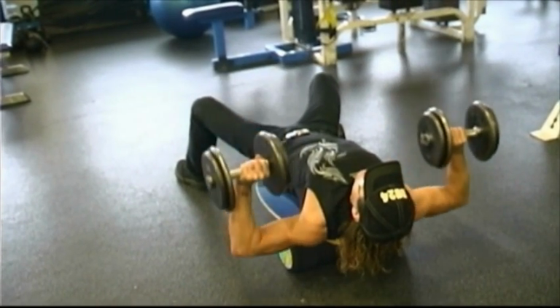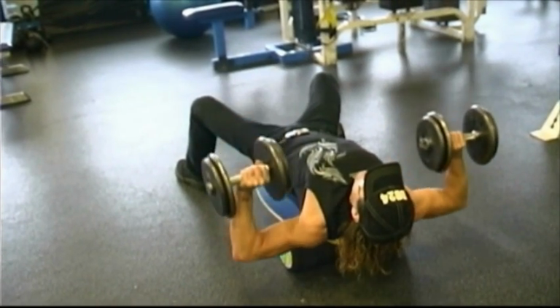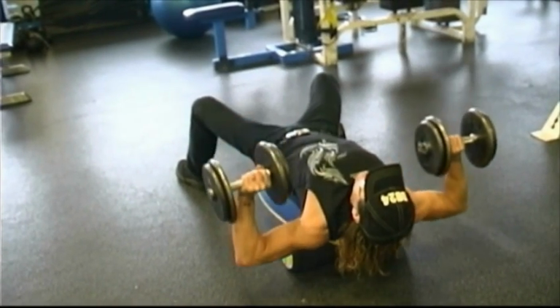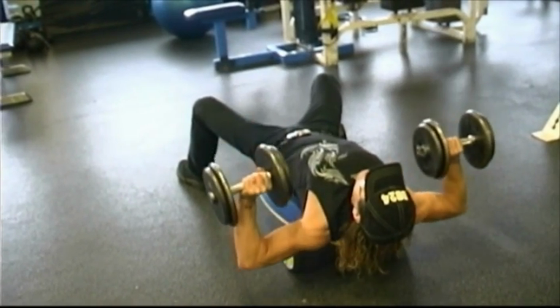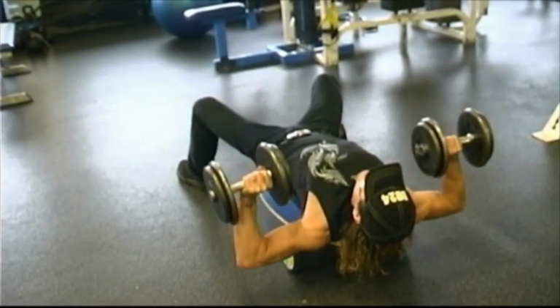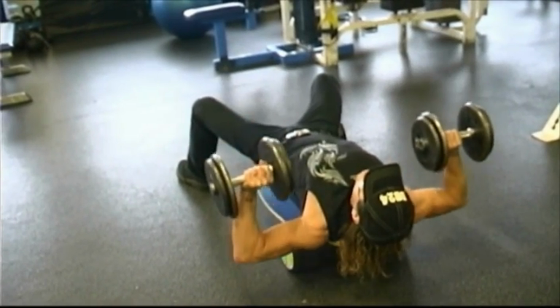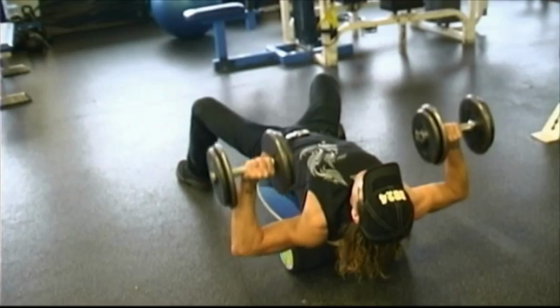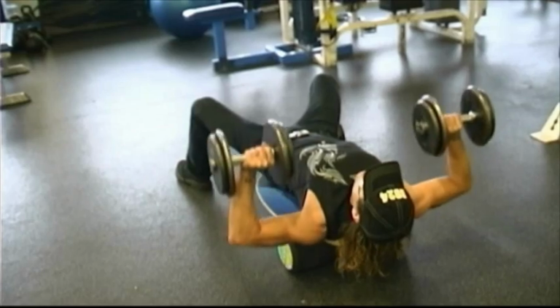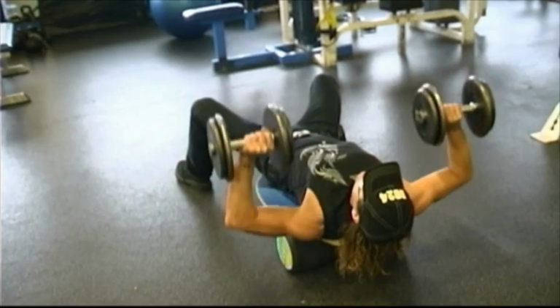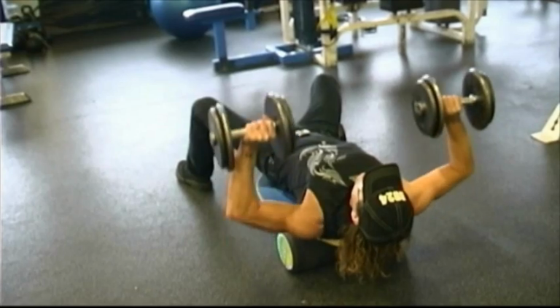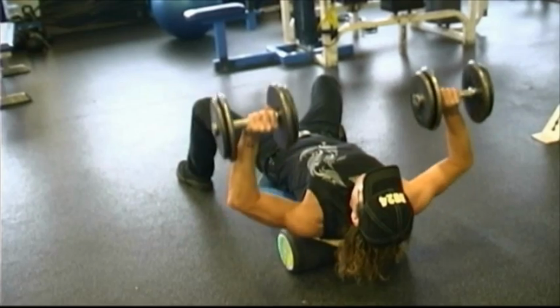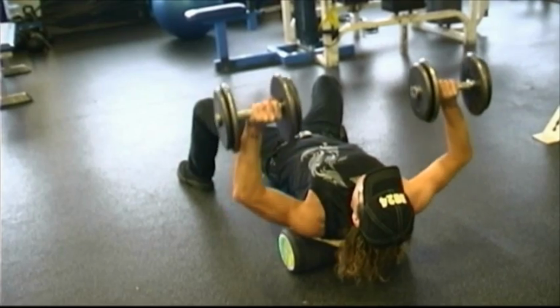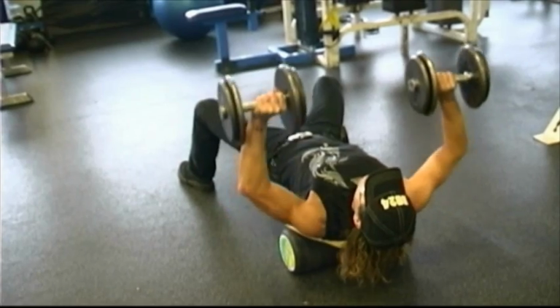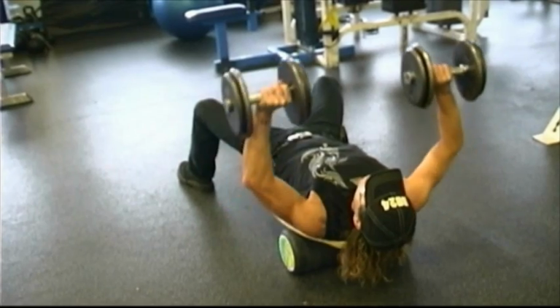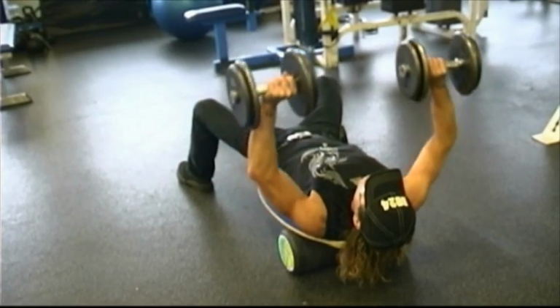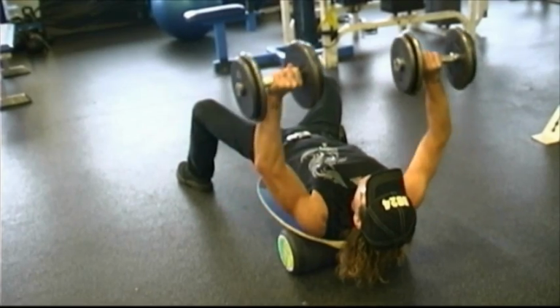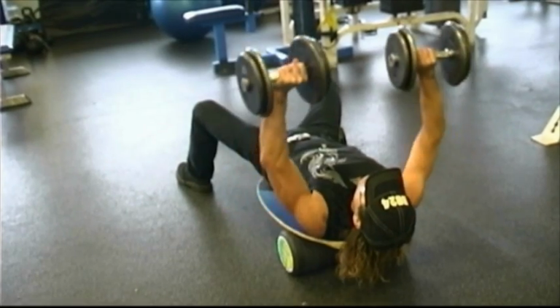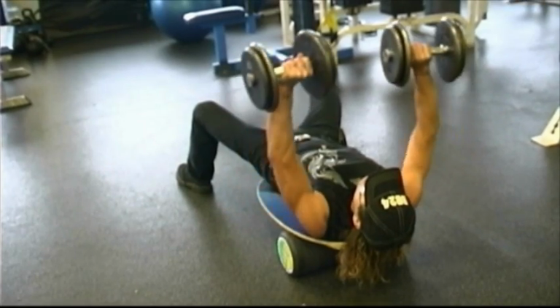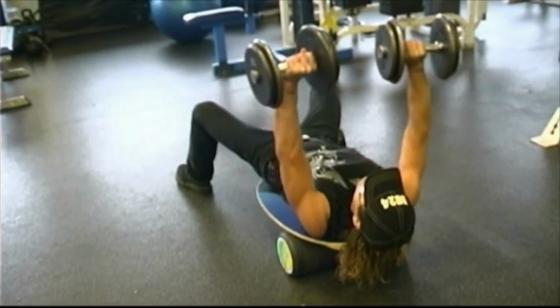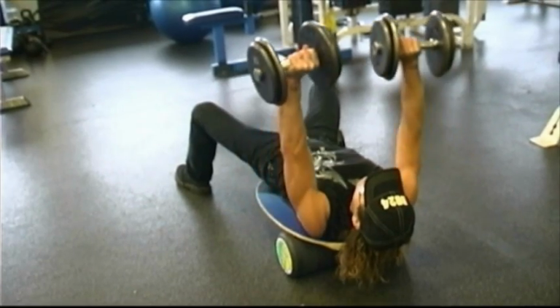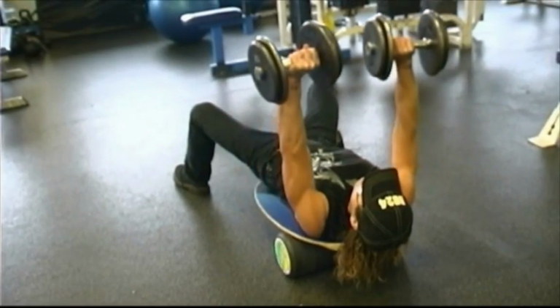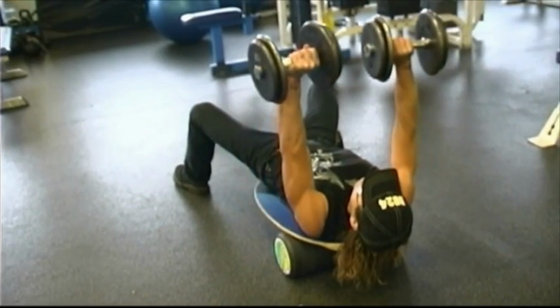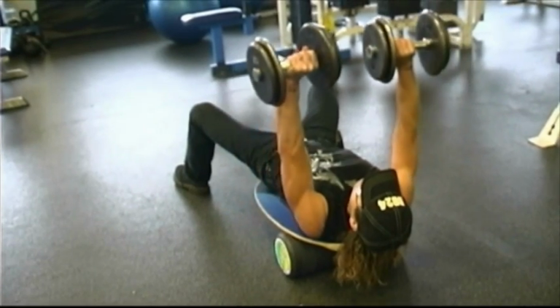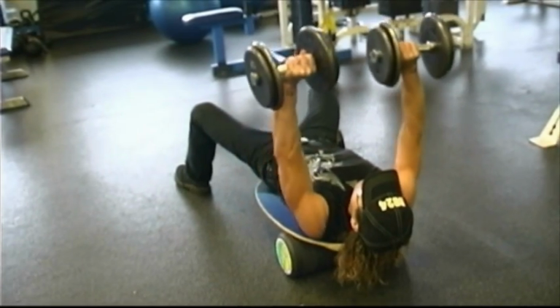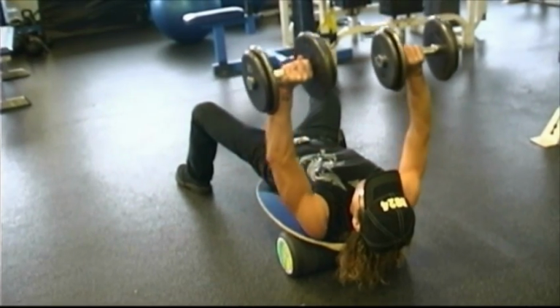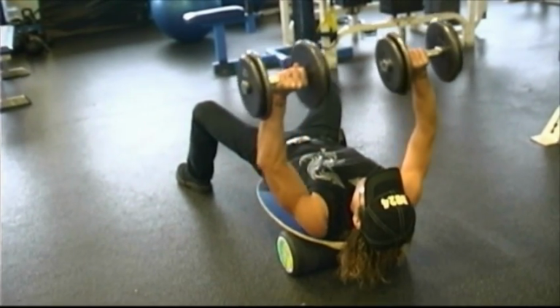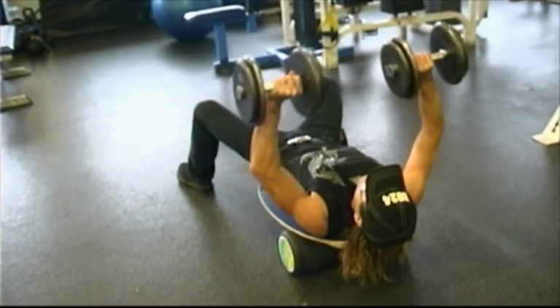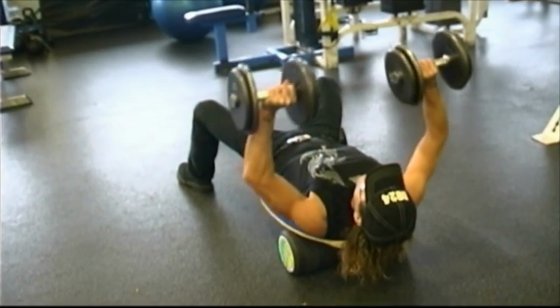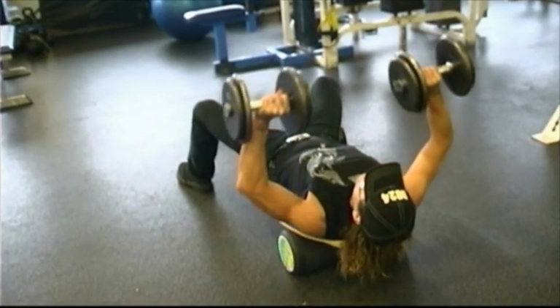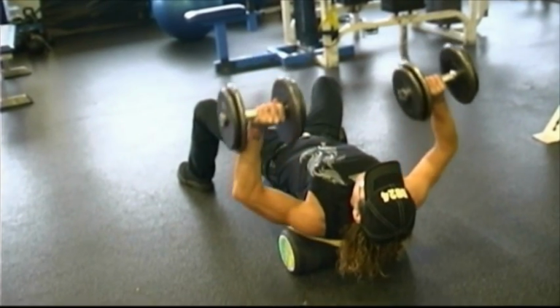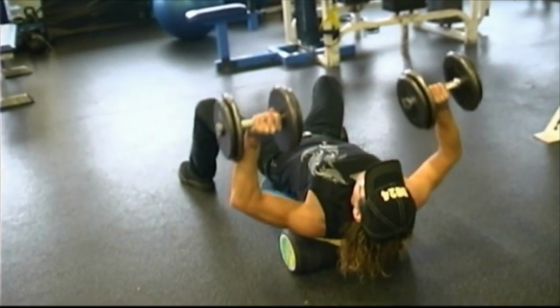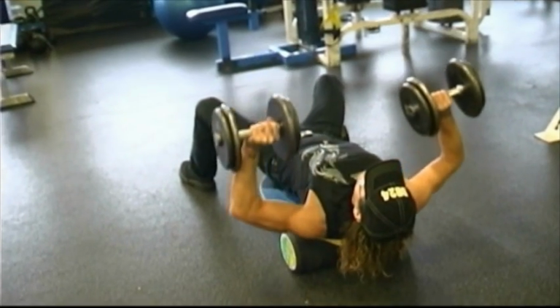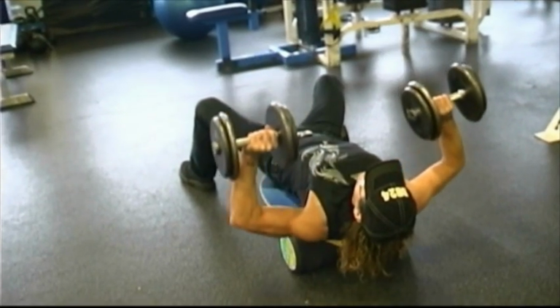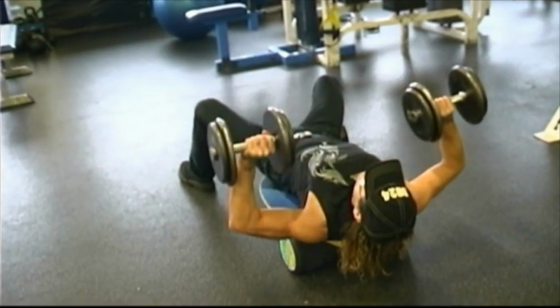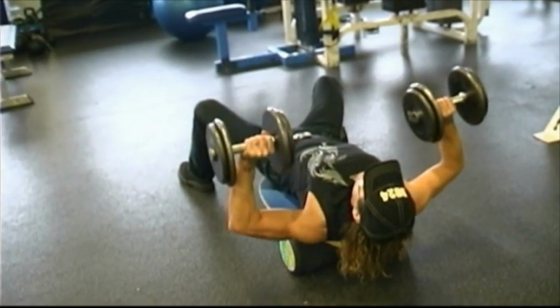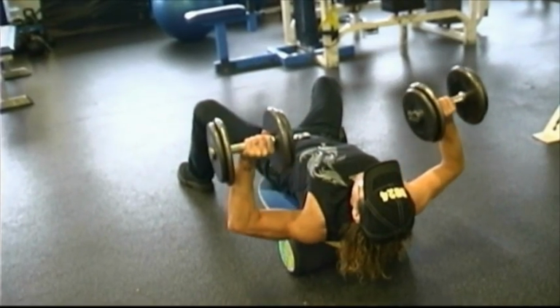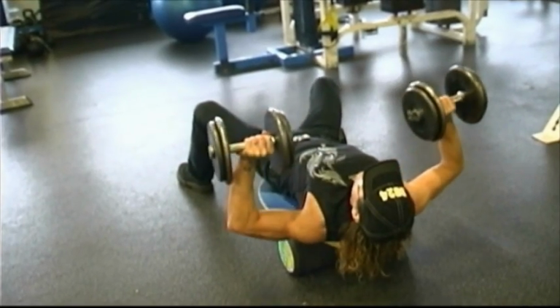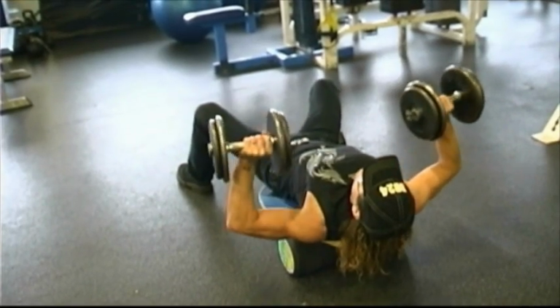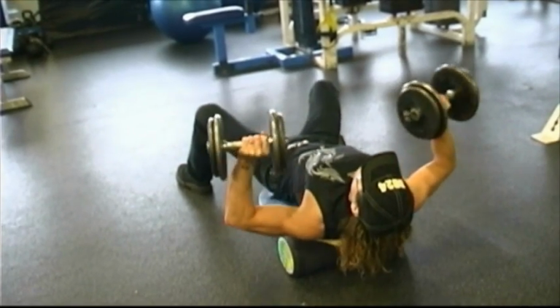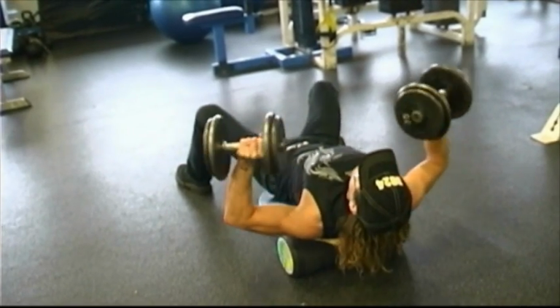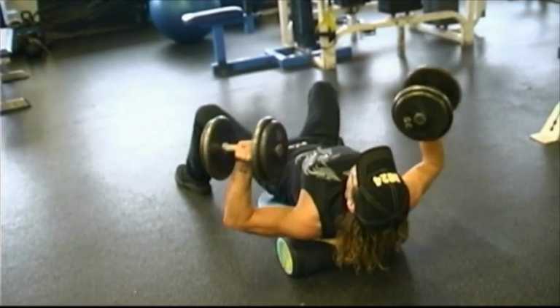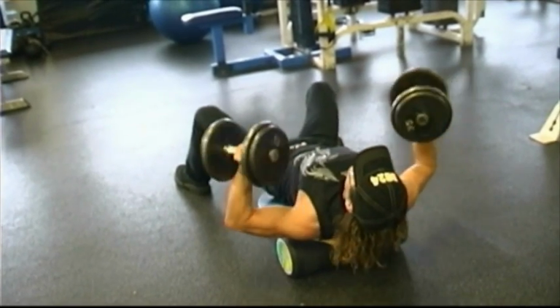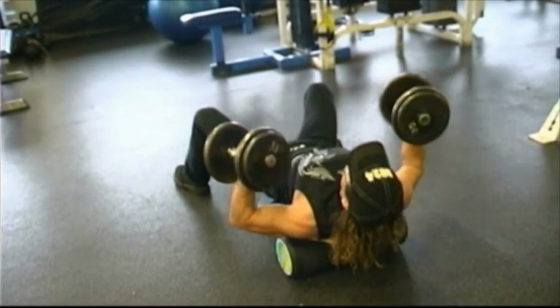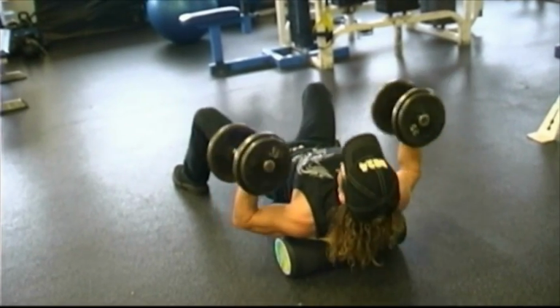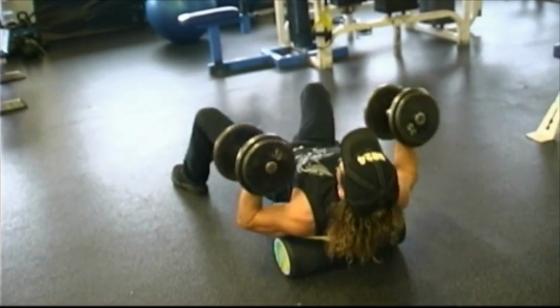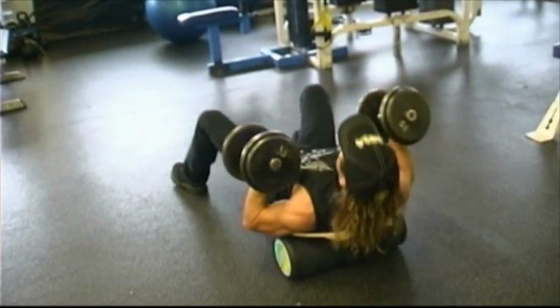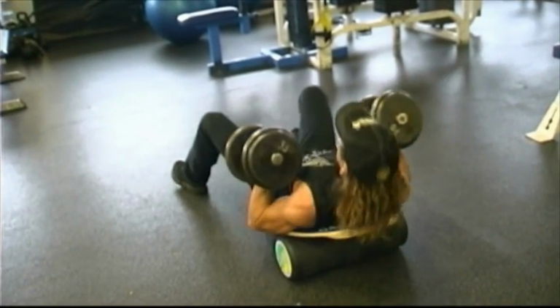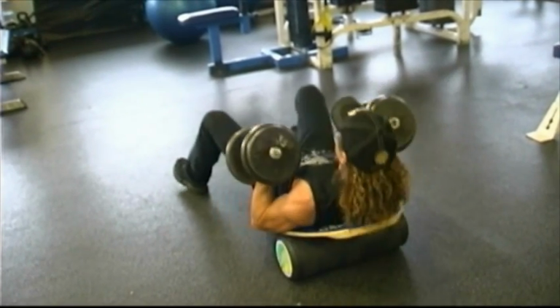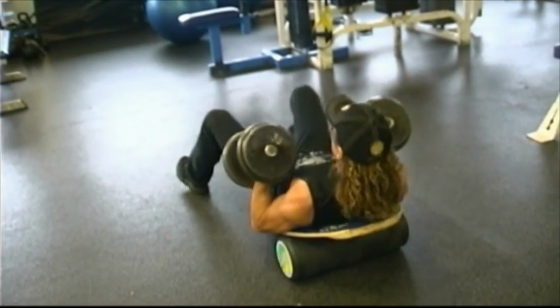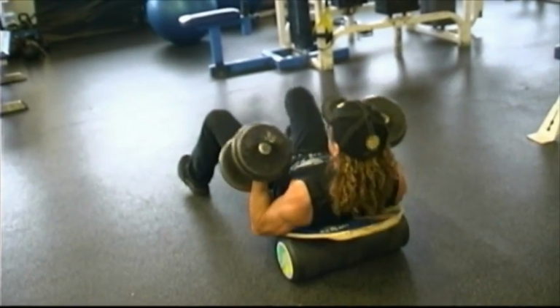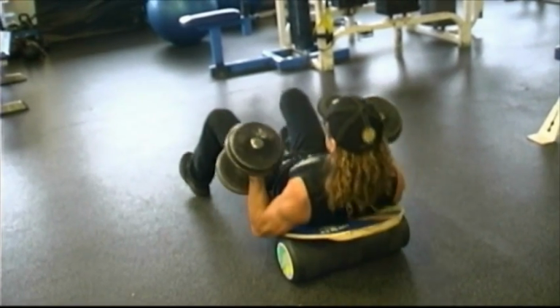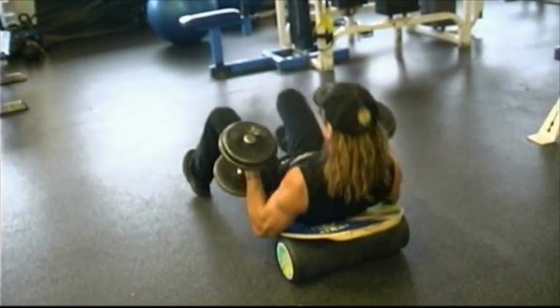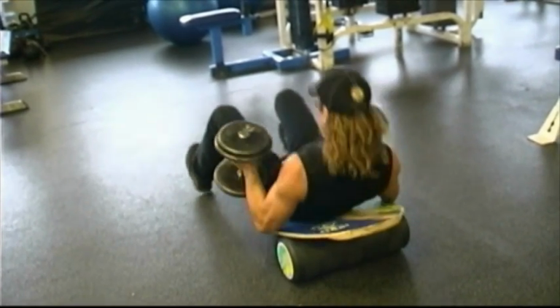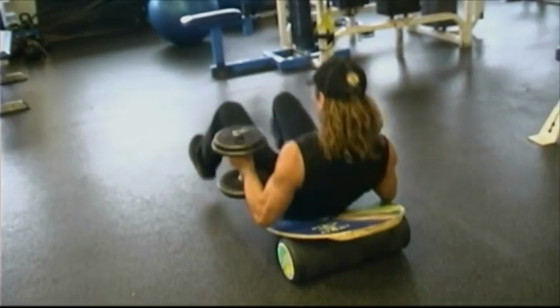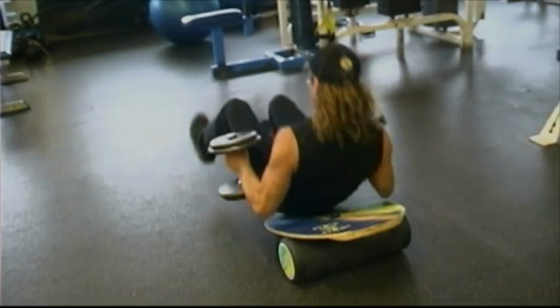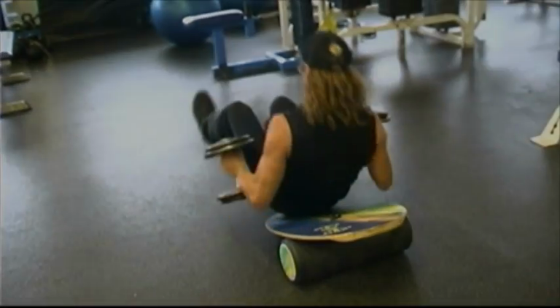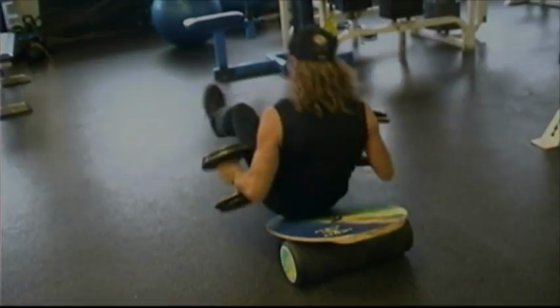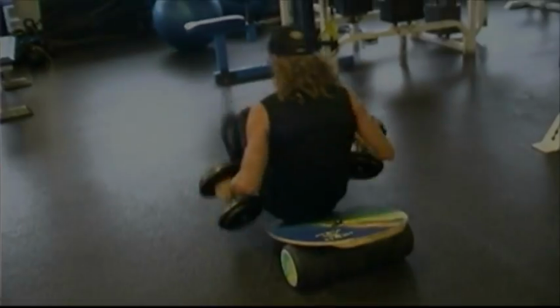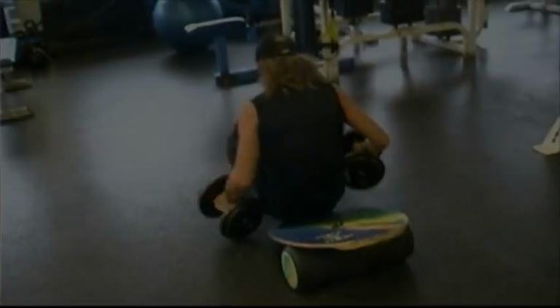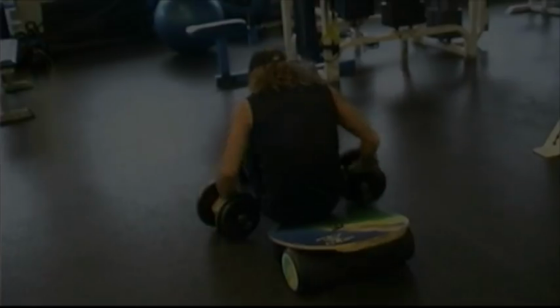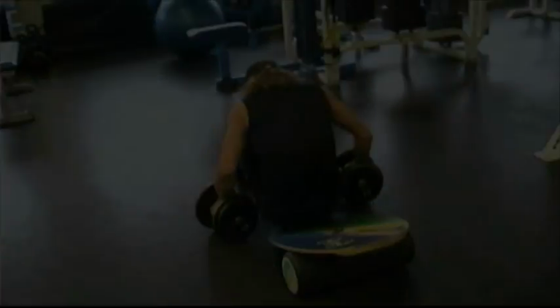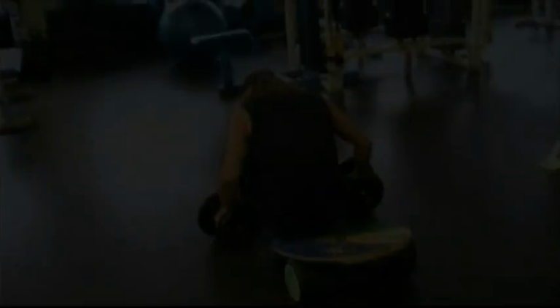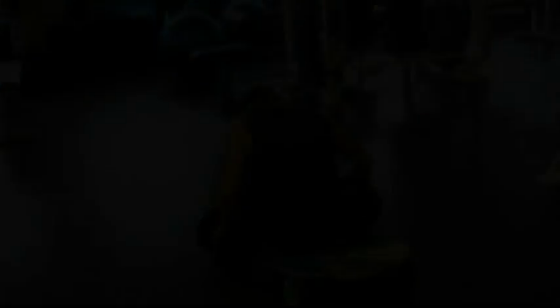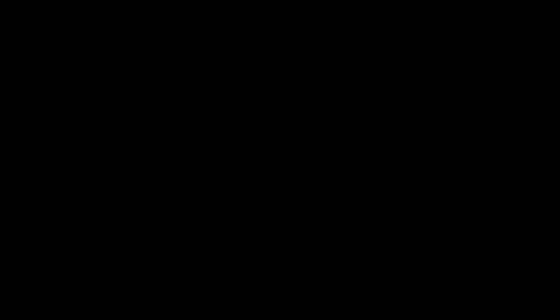Last one. Bring it down. Drop your hips.